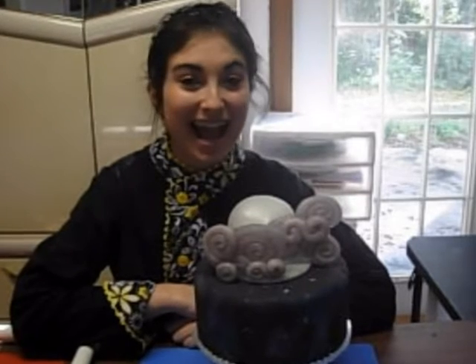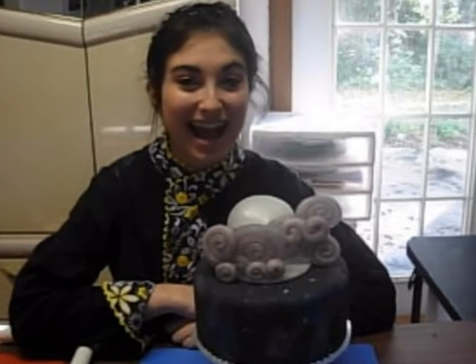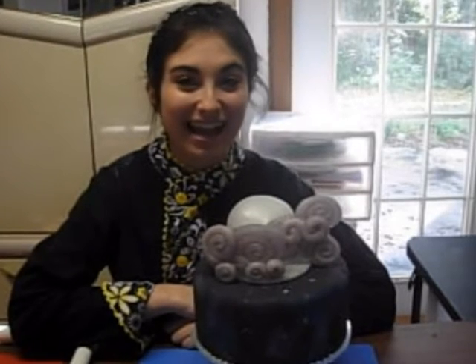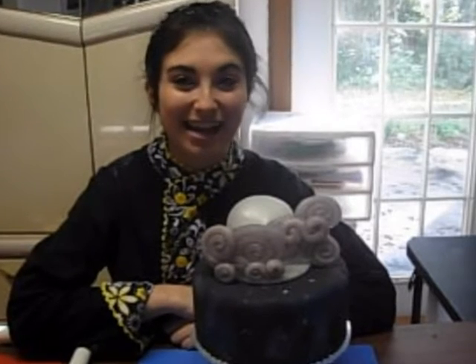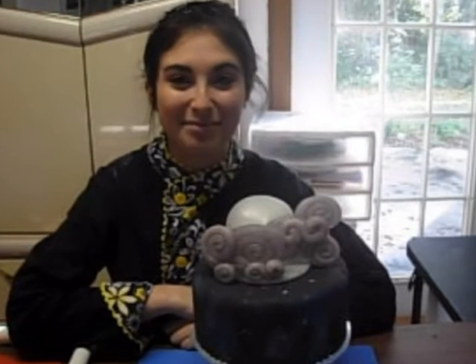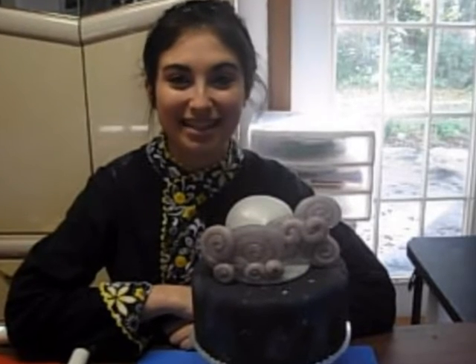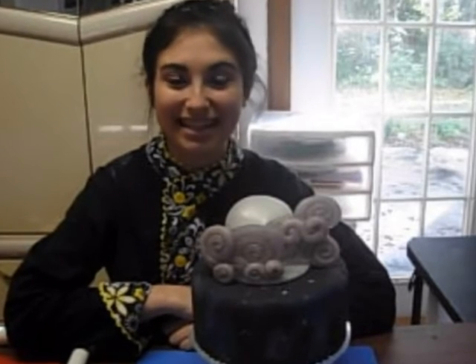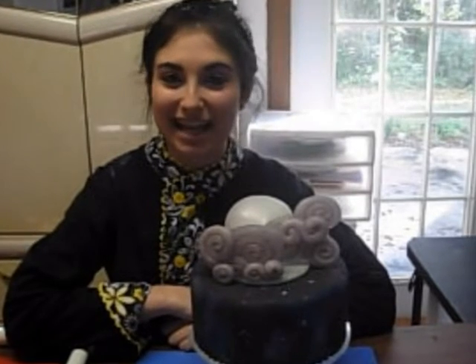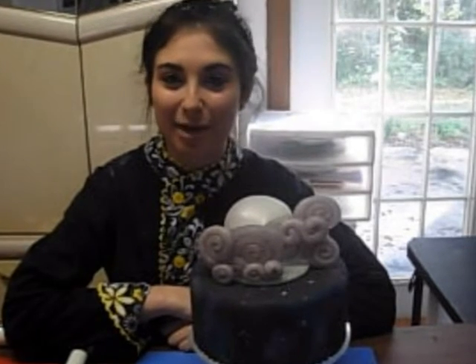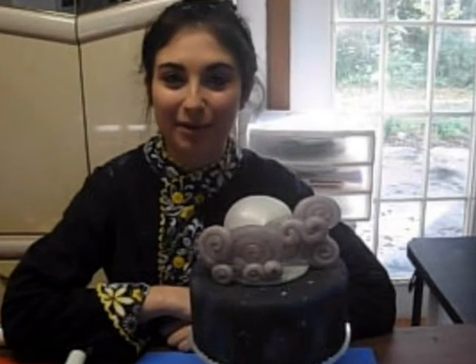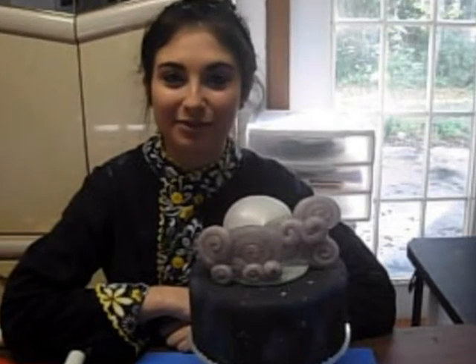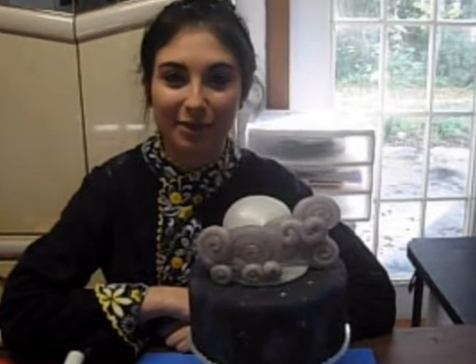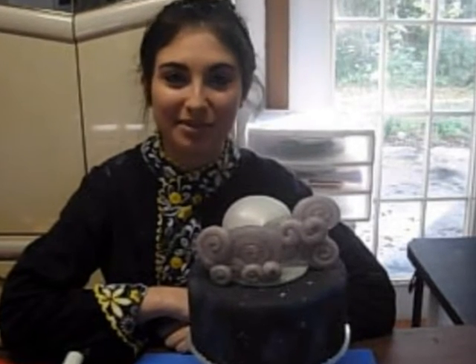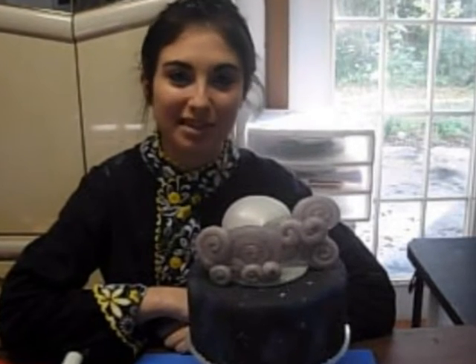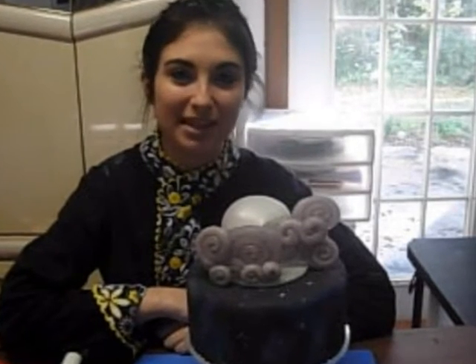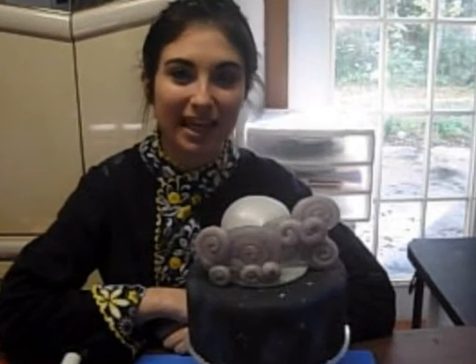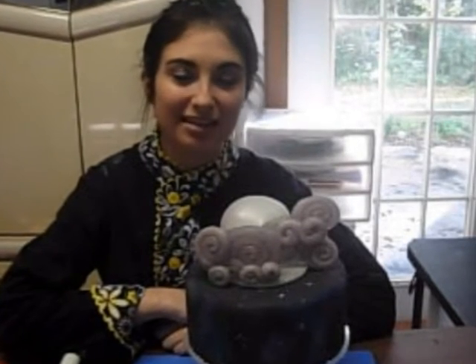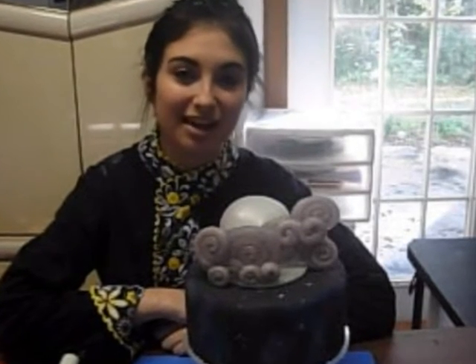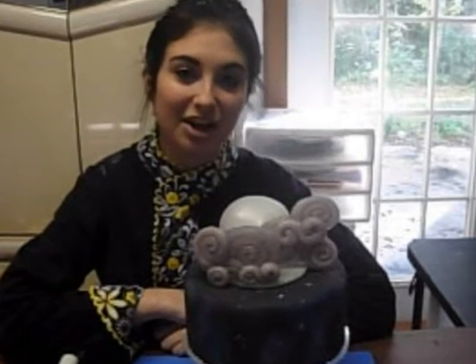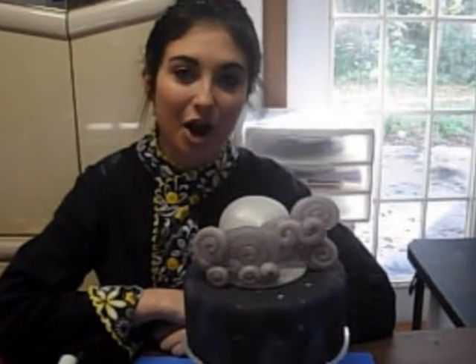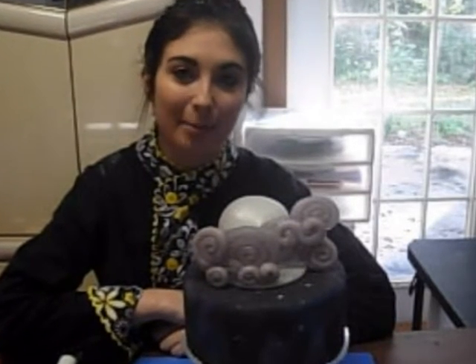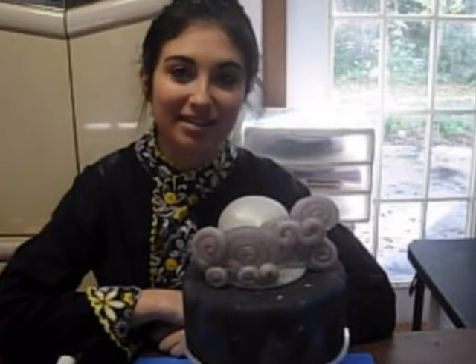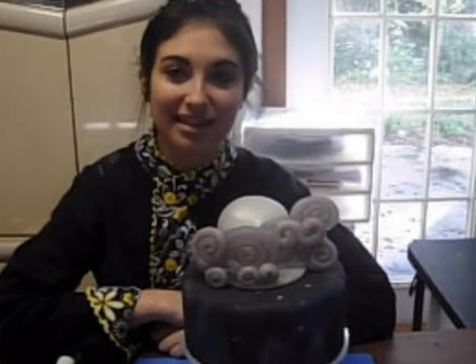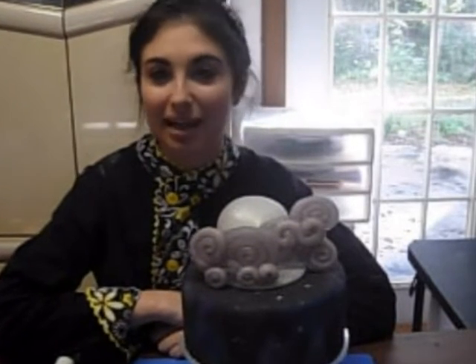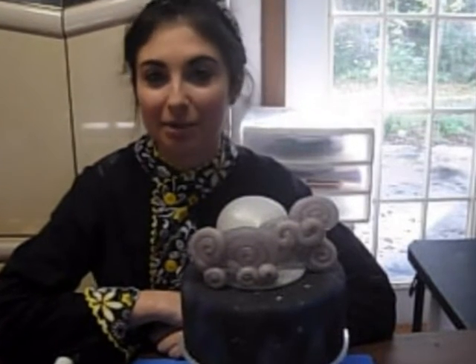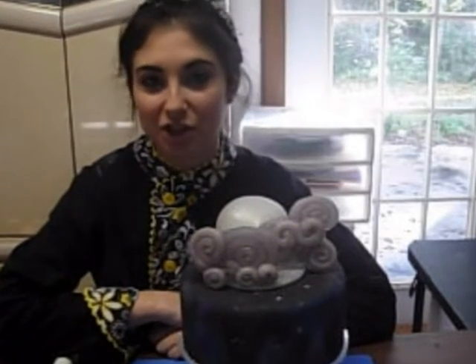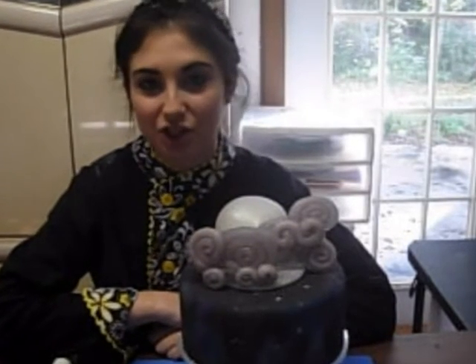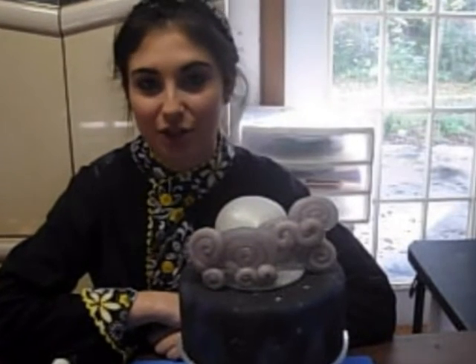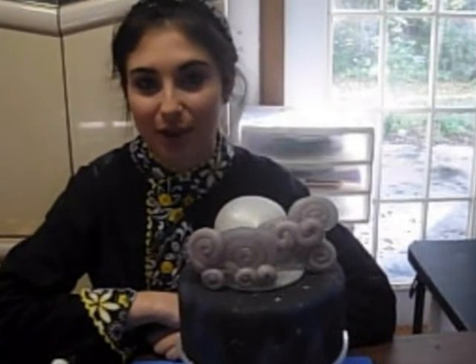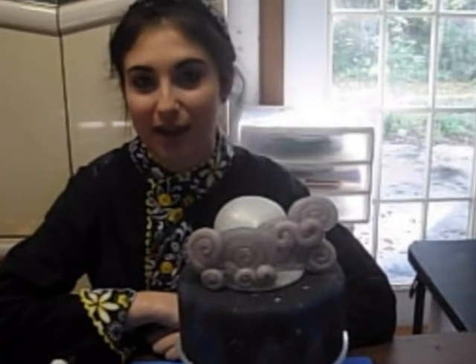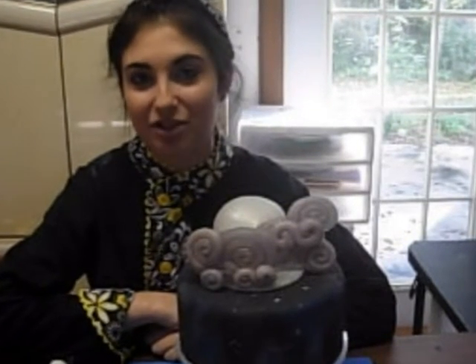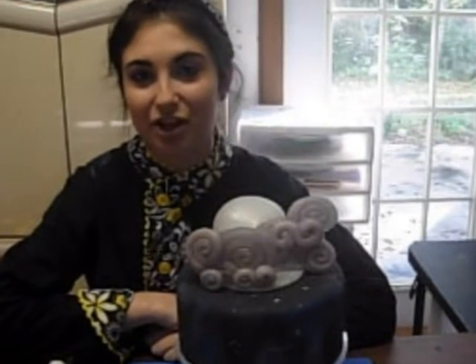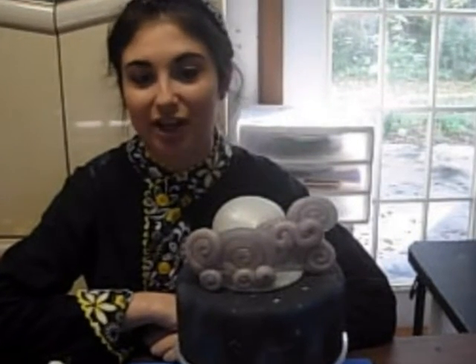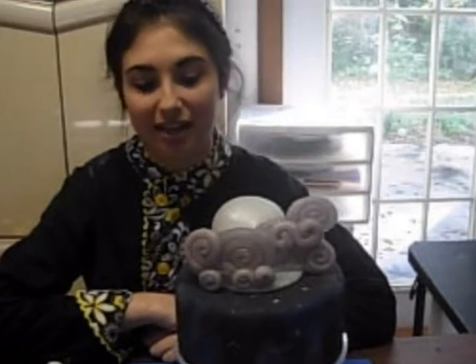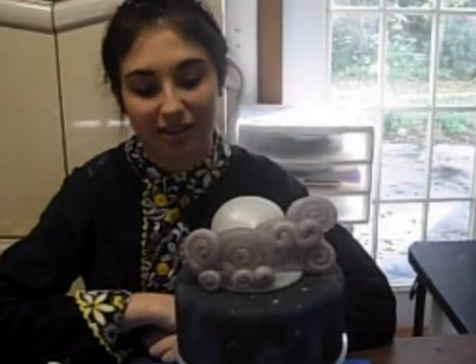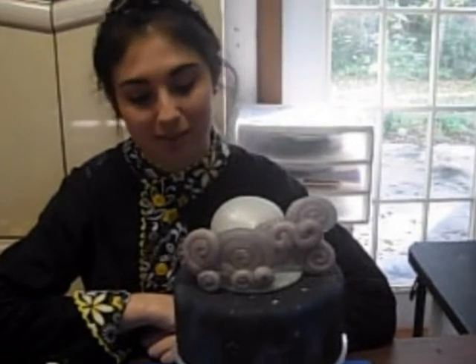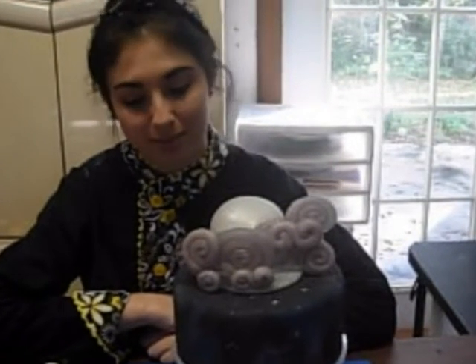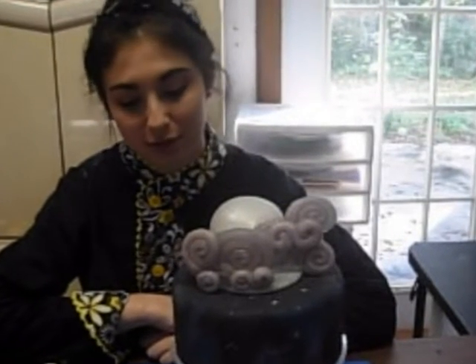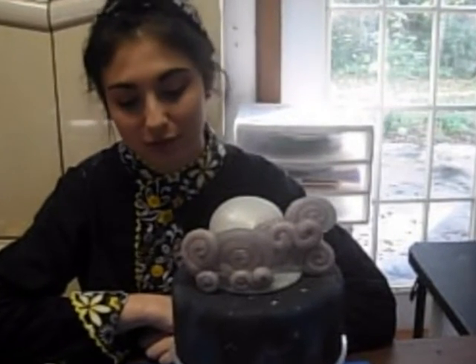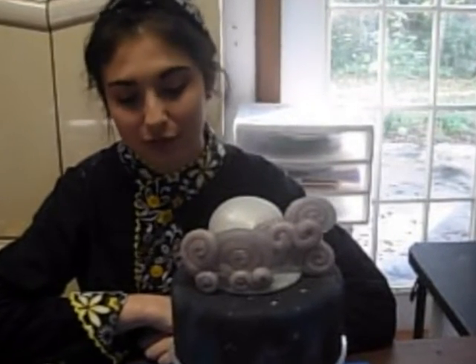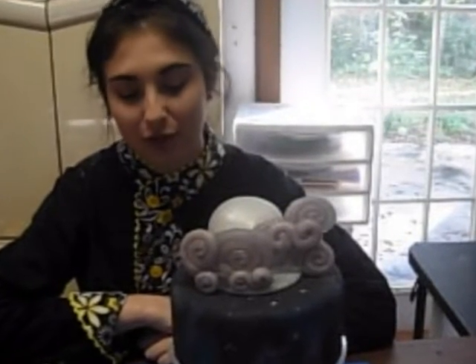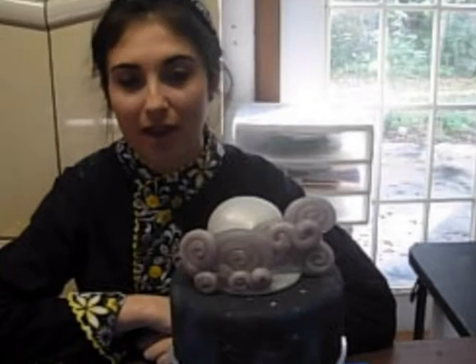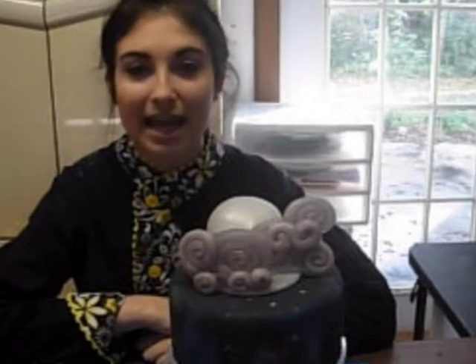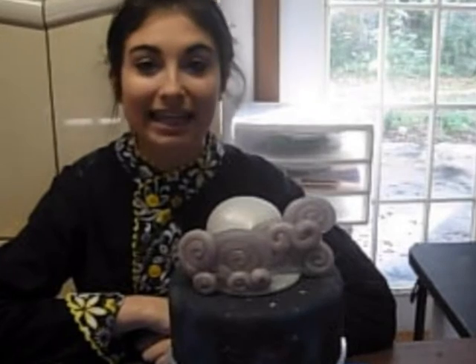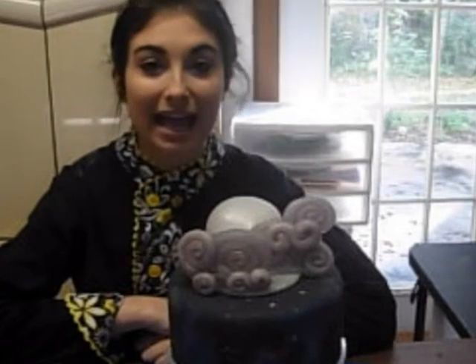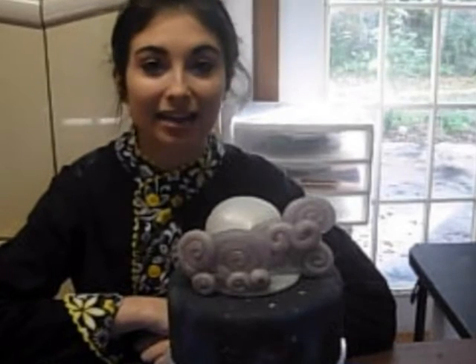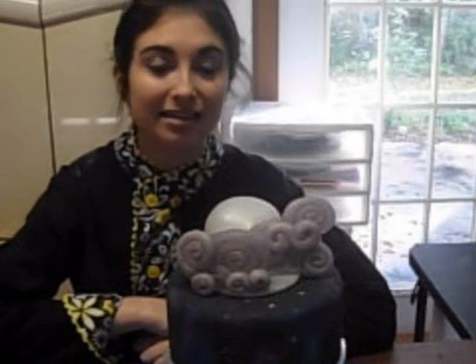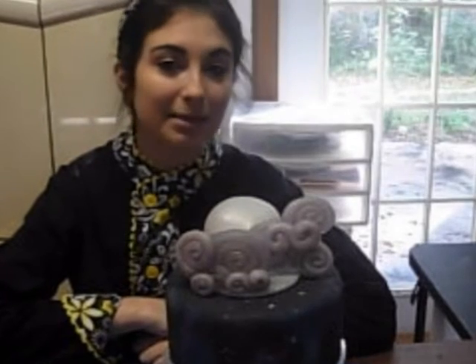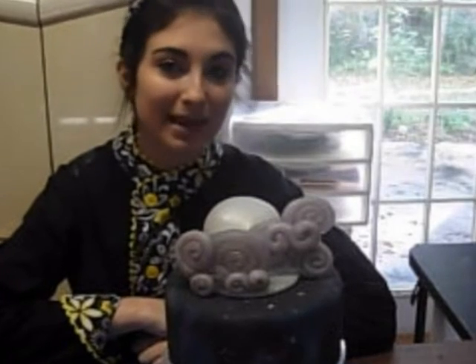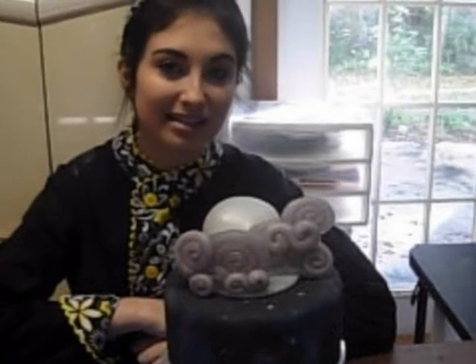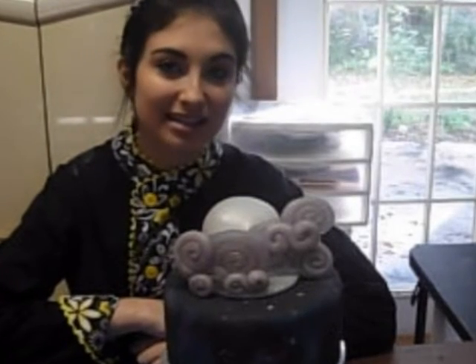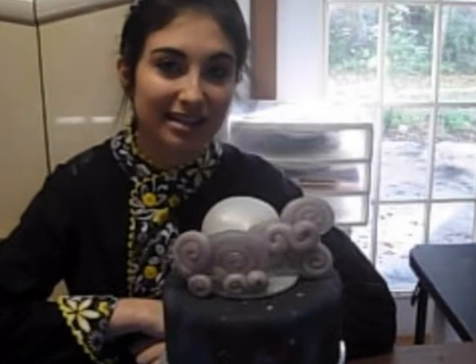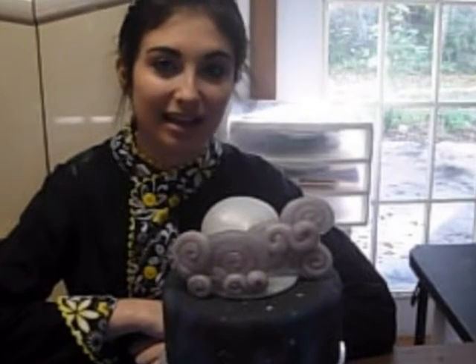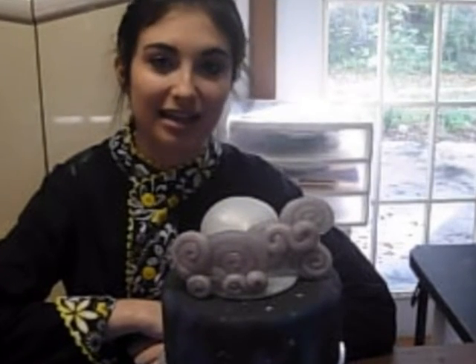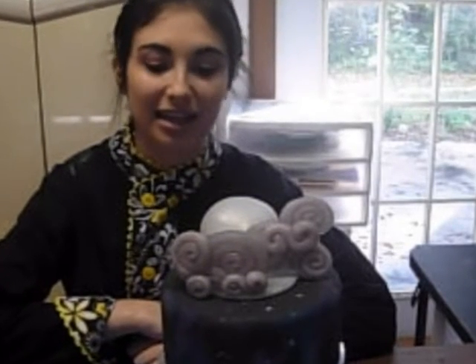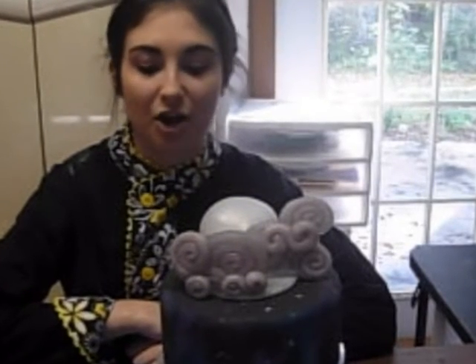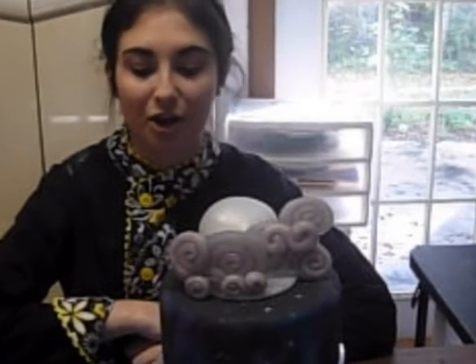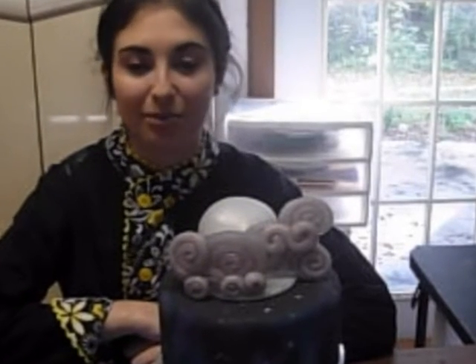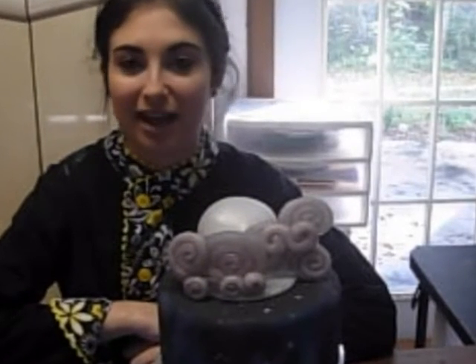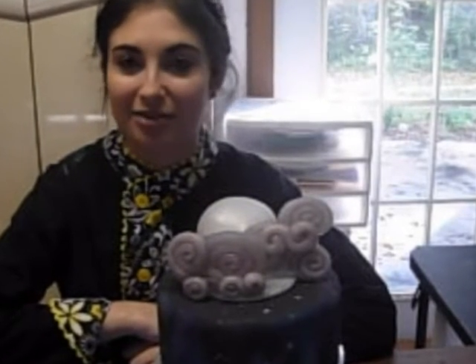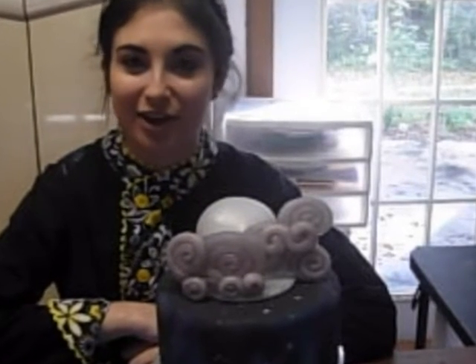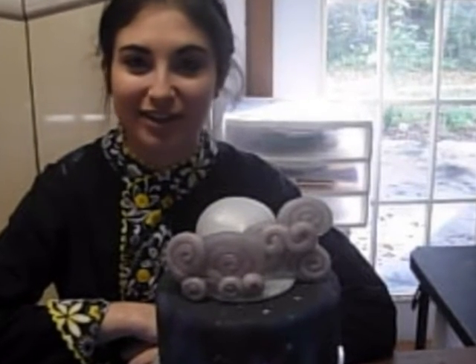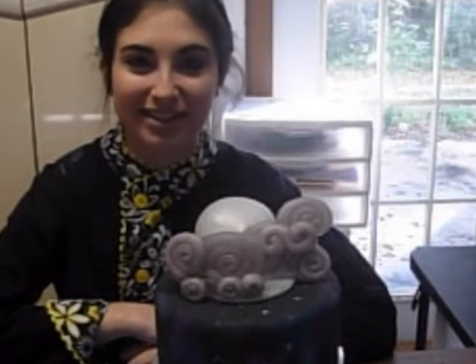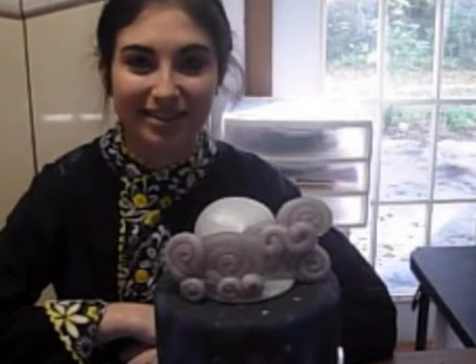Hi, I'm Sydney Galpern from SimiCakes.com, and today I'm going to show you how to create this beautiful galaxy painted technique on black fondant.